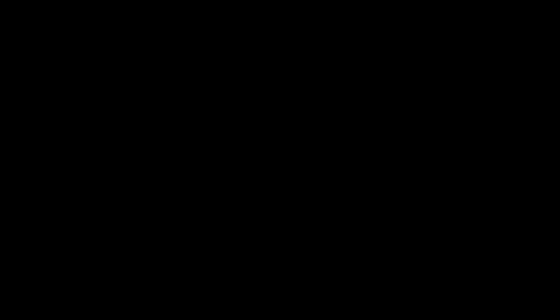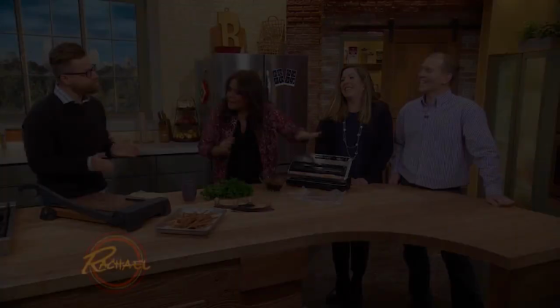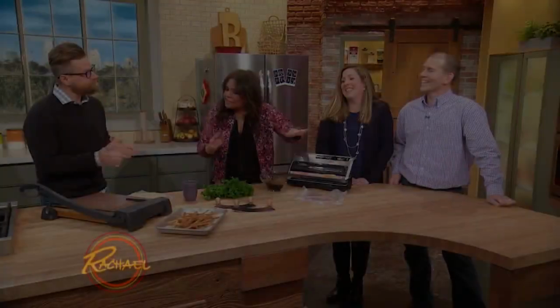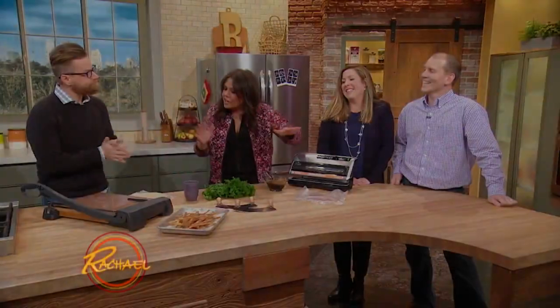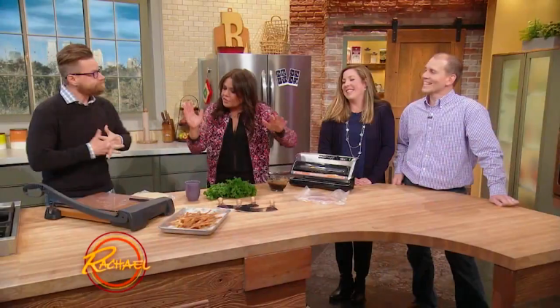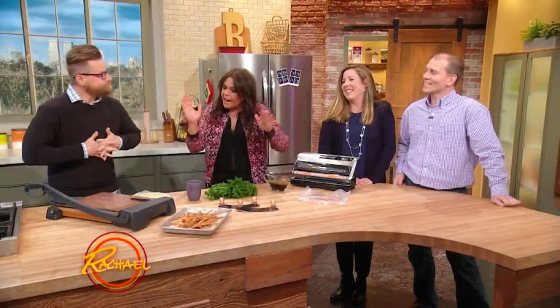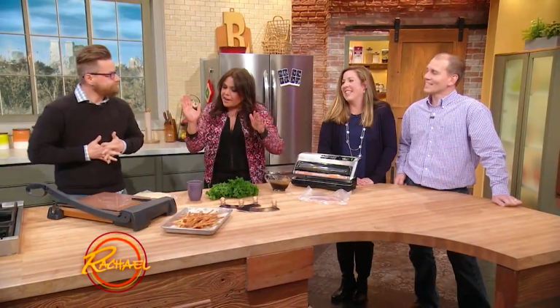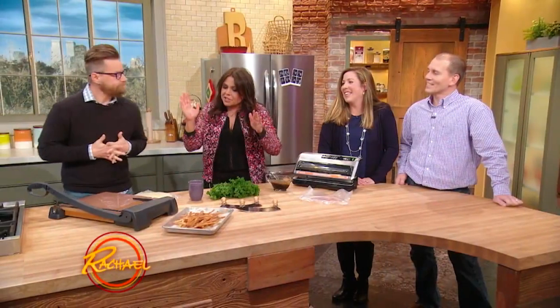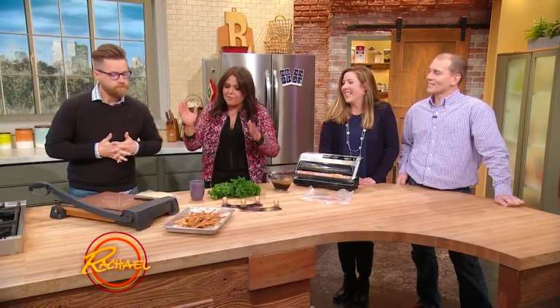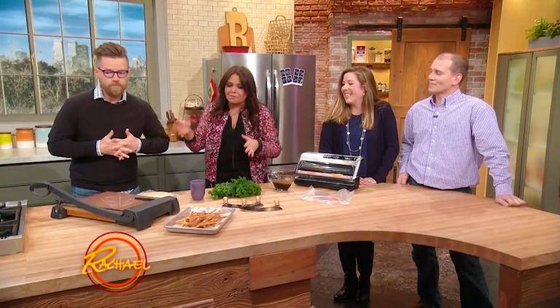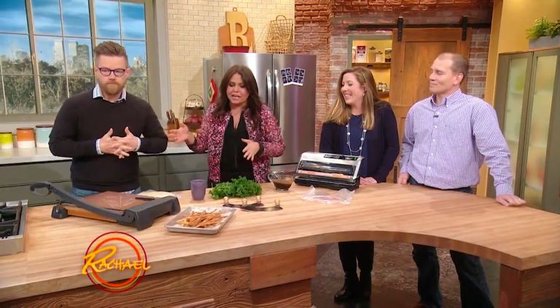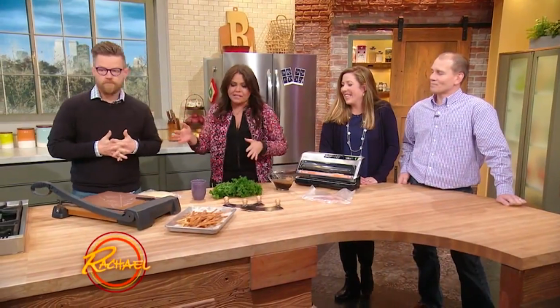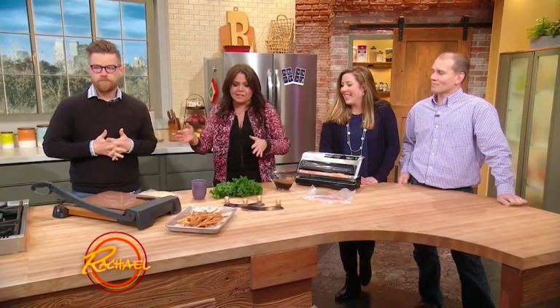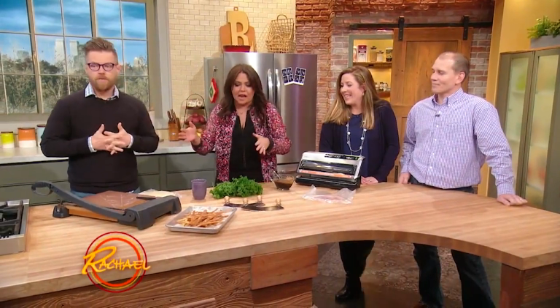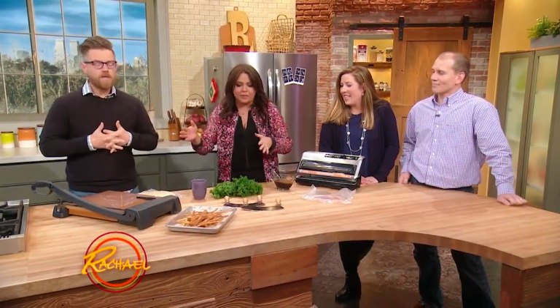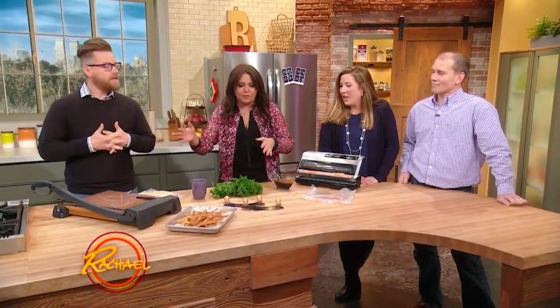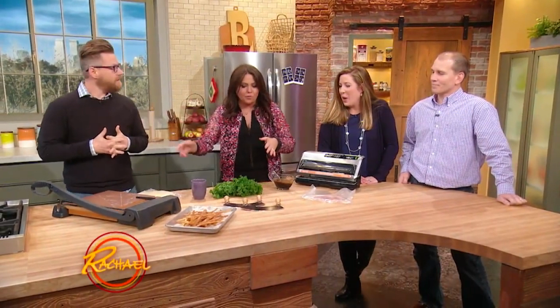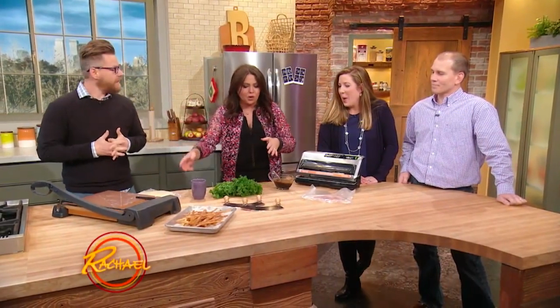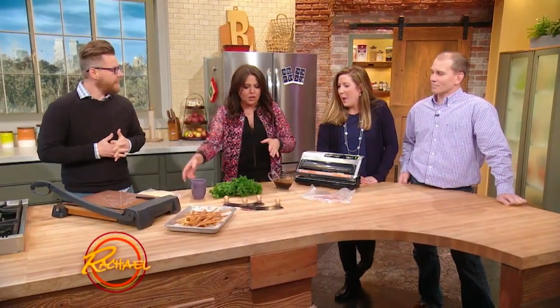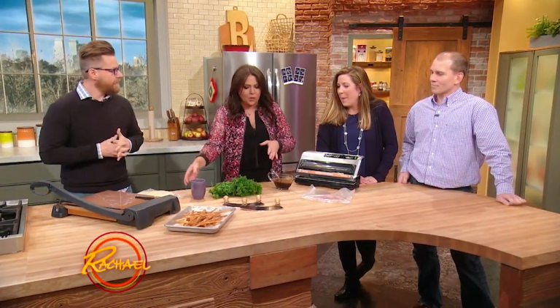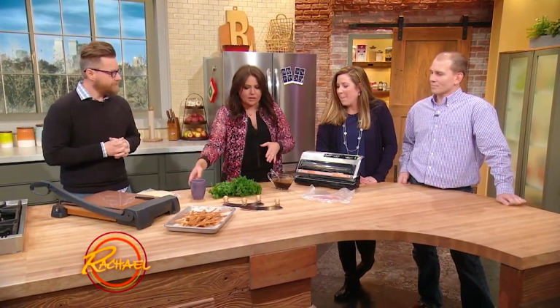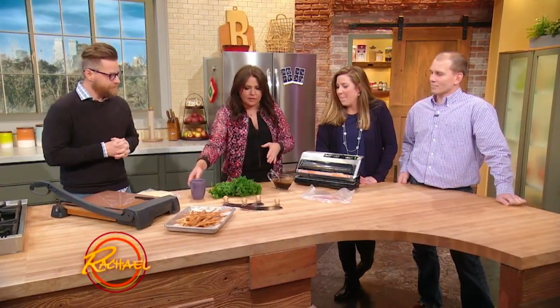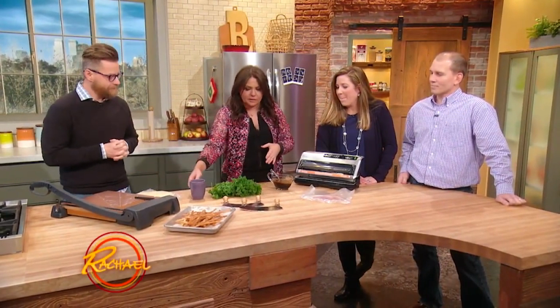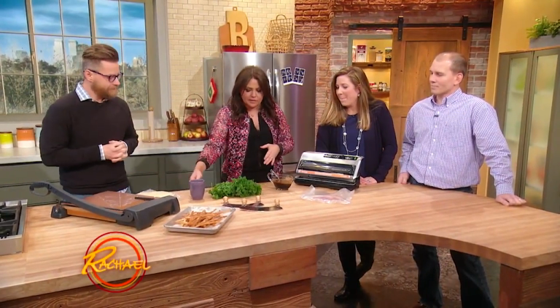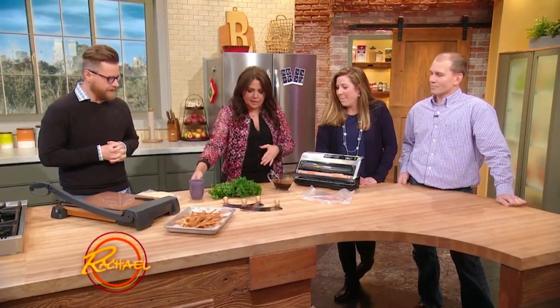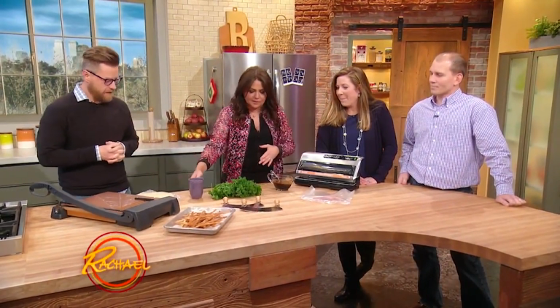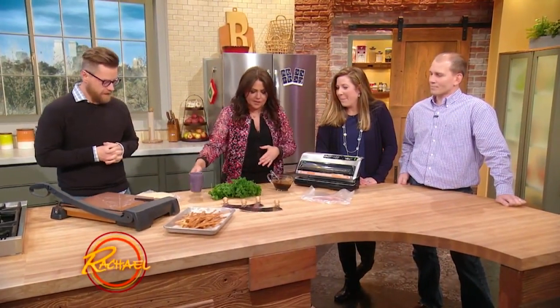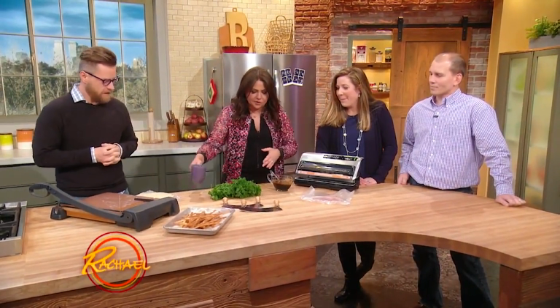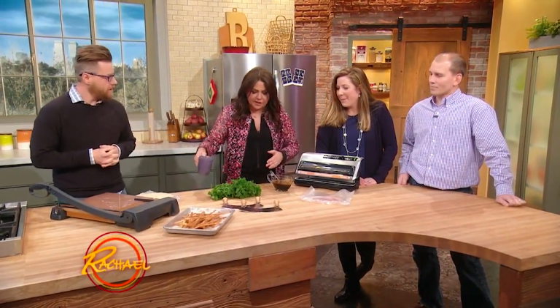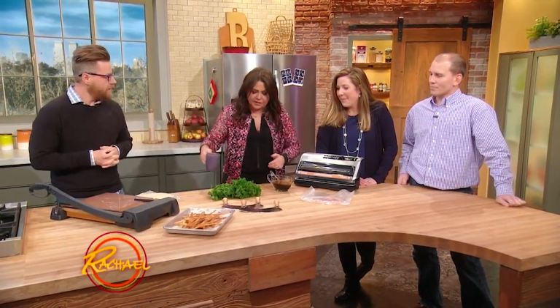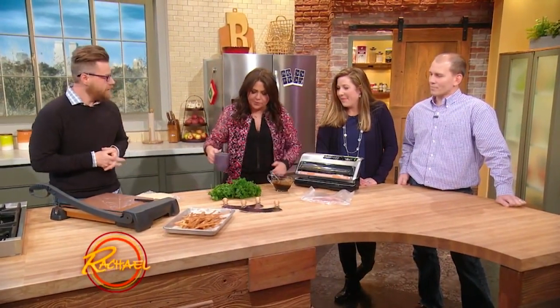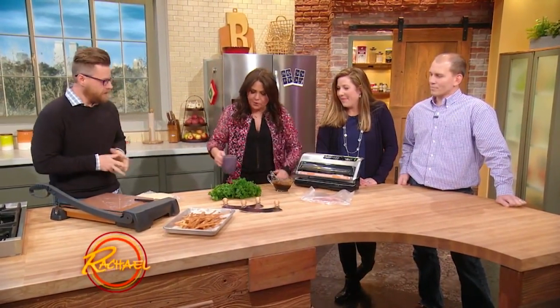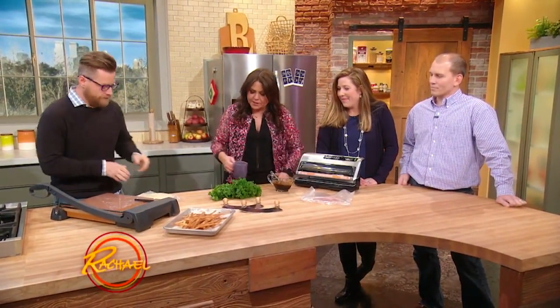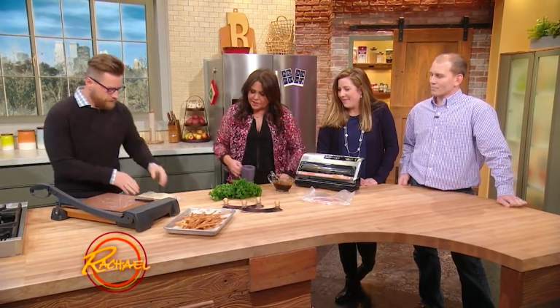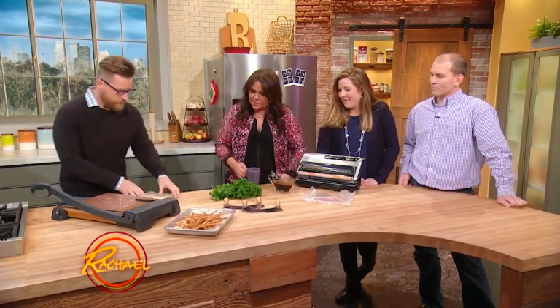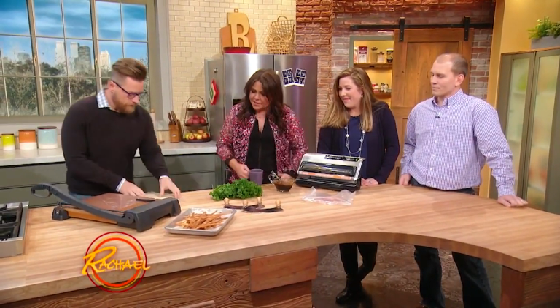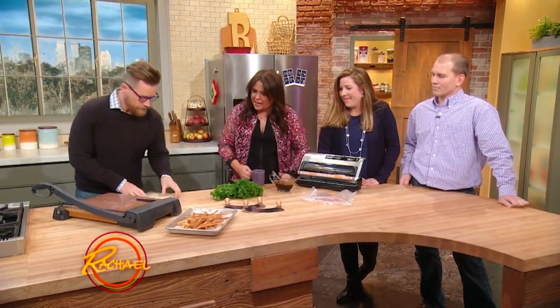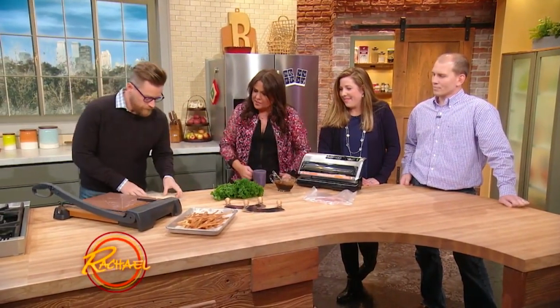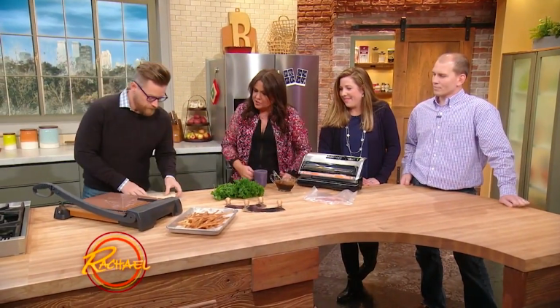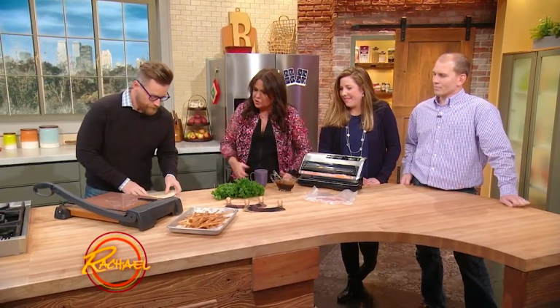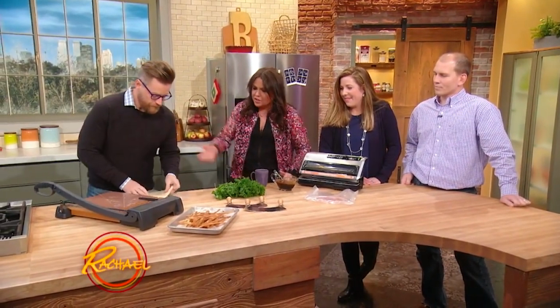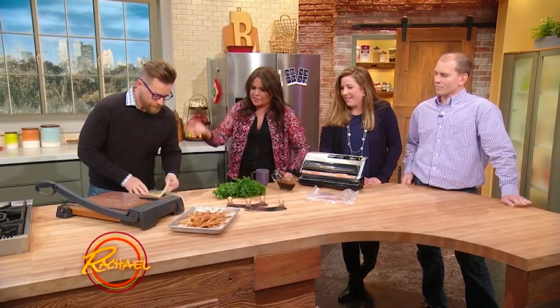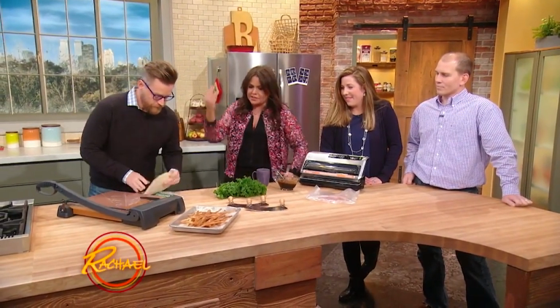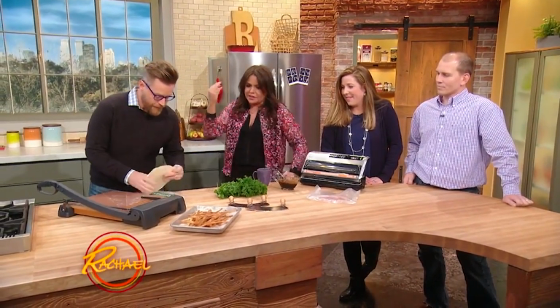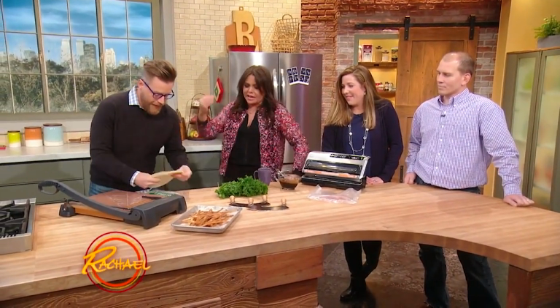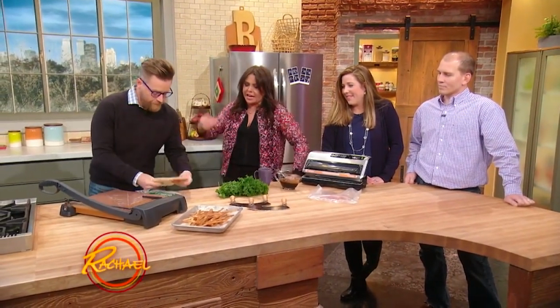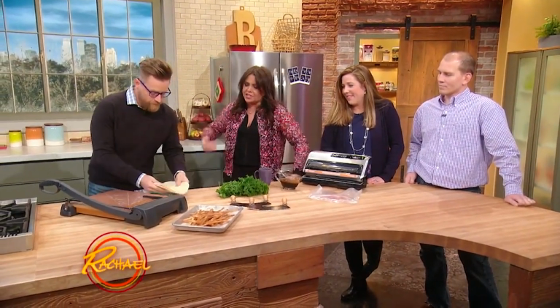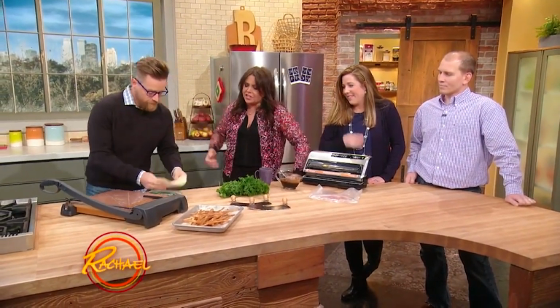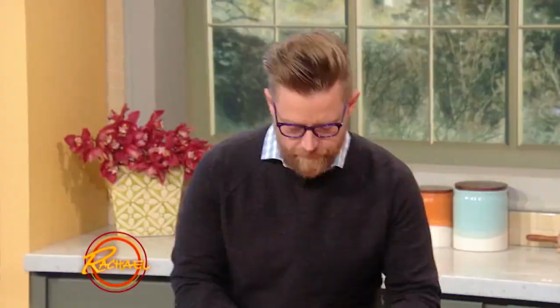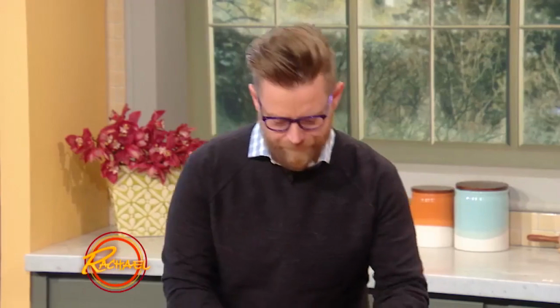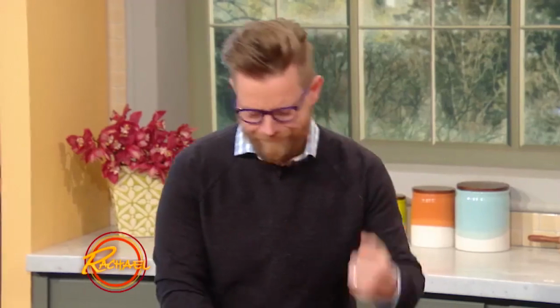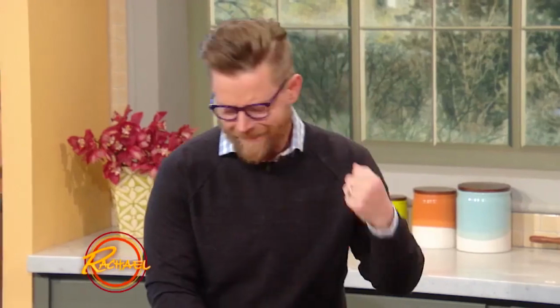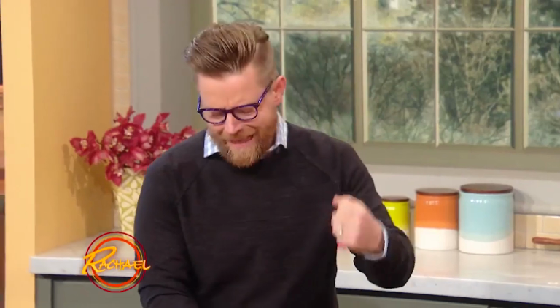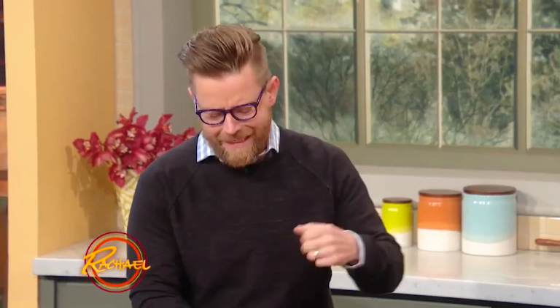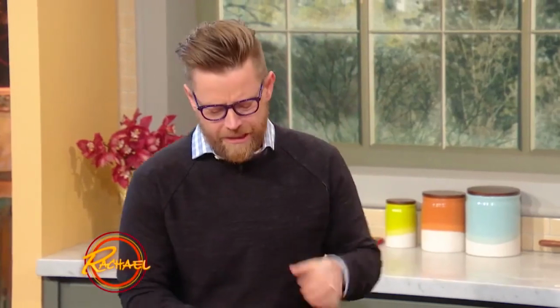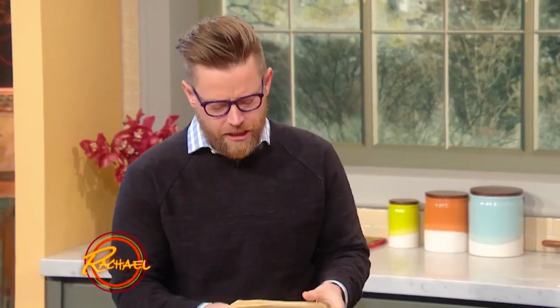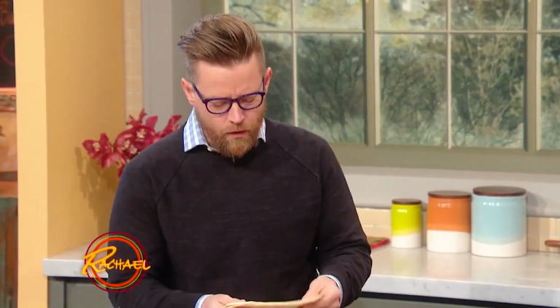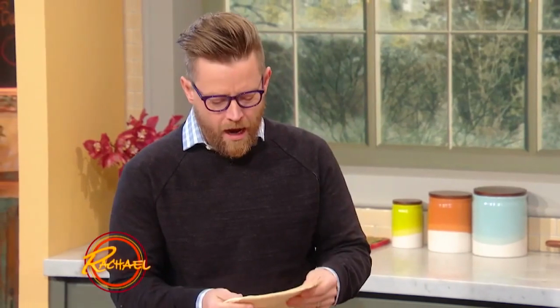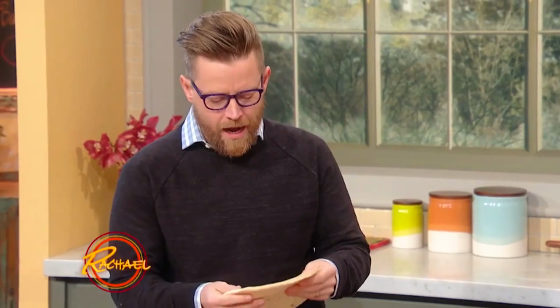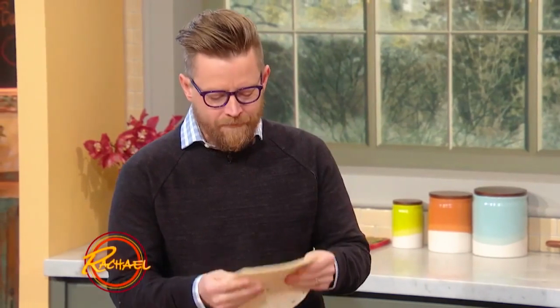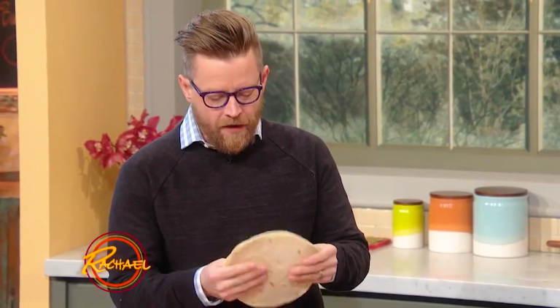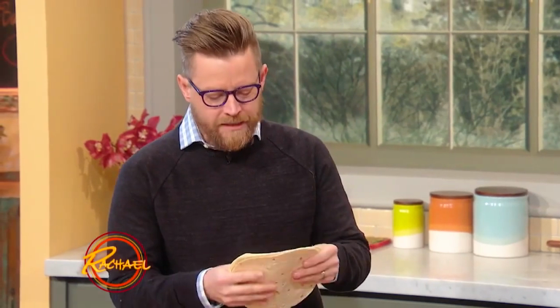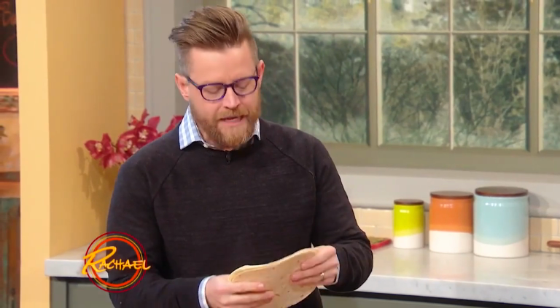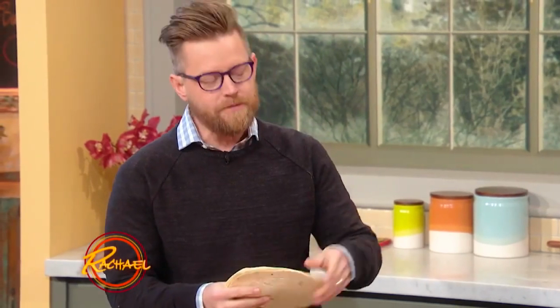Chef Blais has got three more quick little tips and tricks for us here today. The kitchen is yours — fun tips!